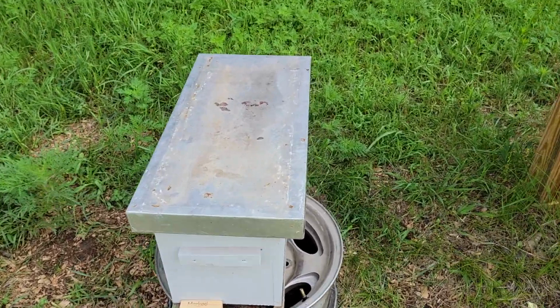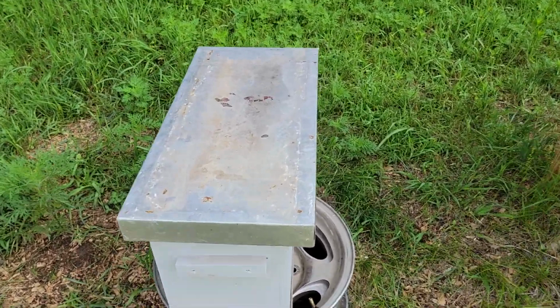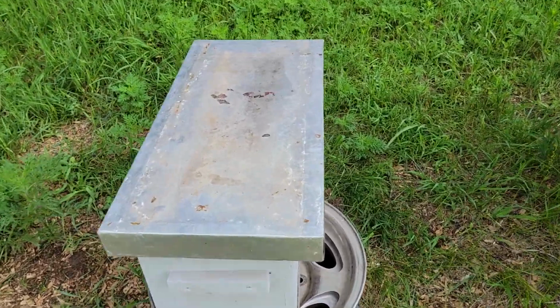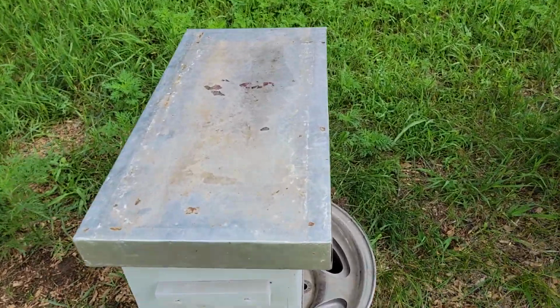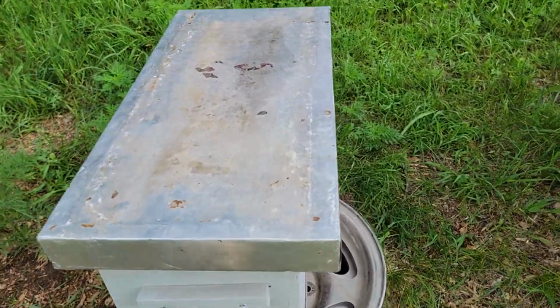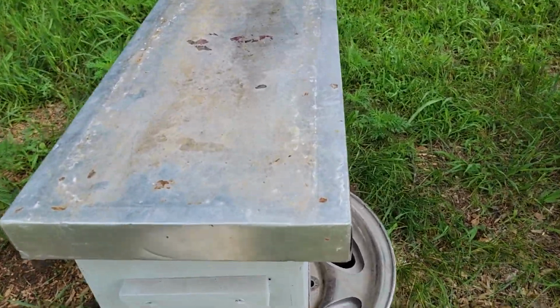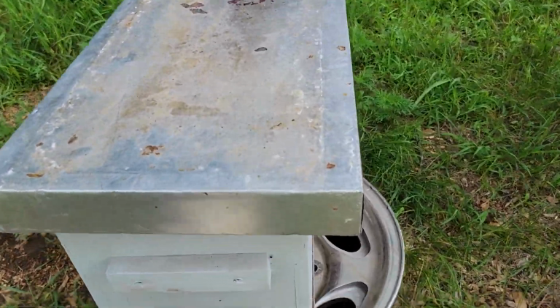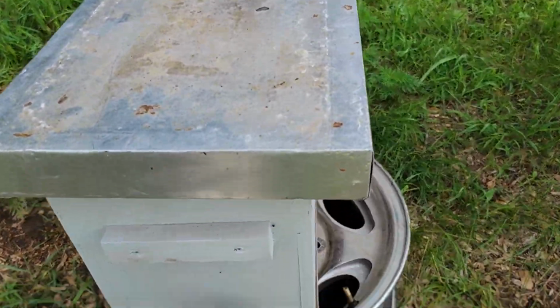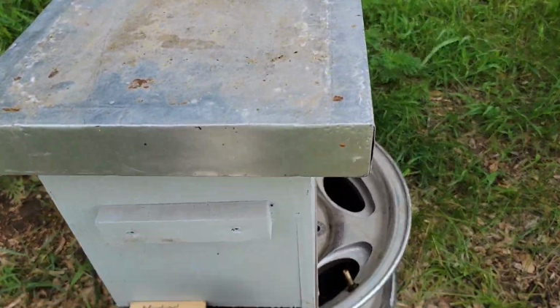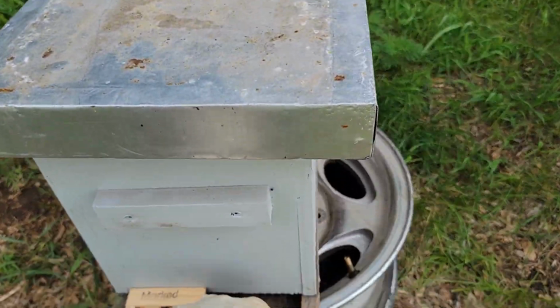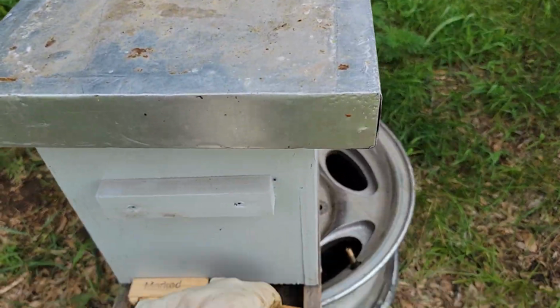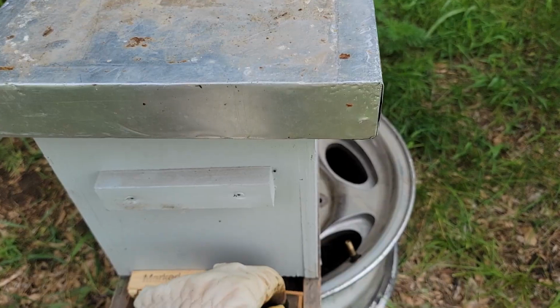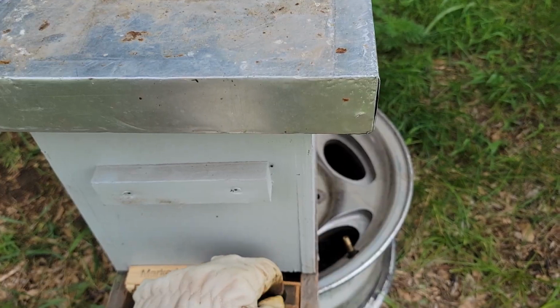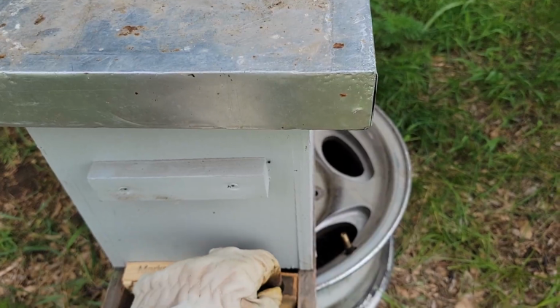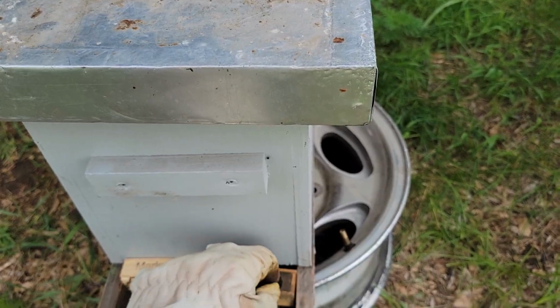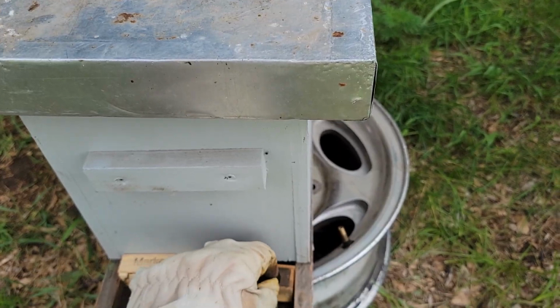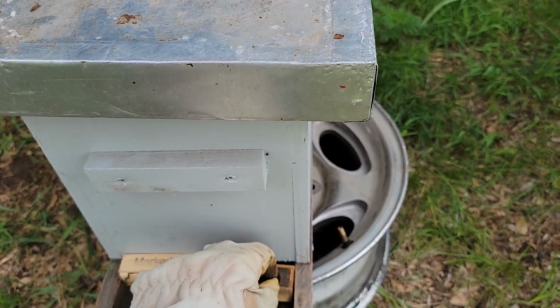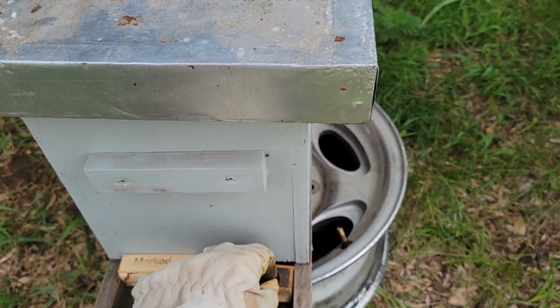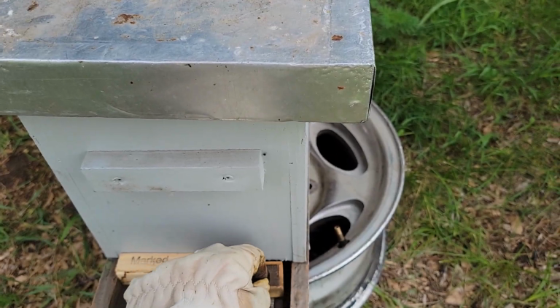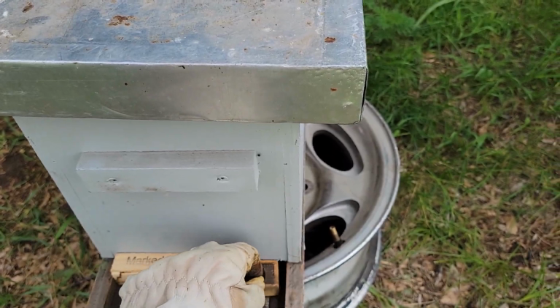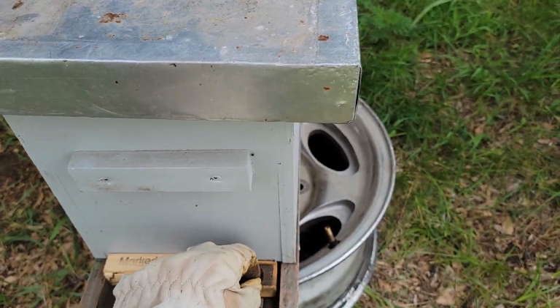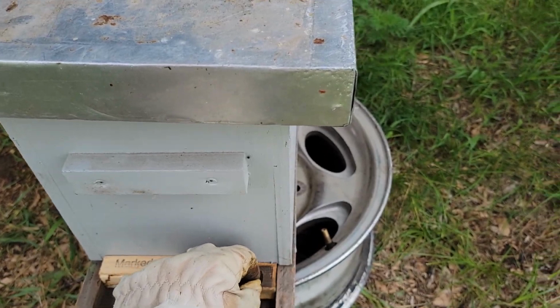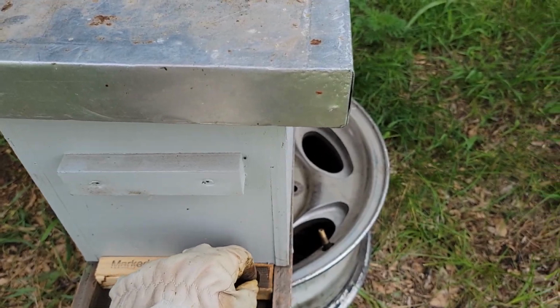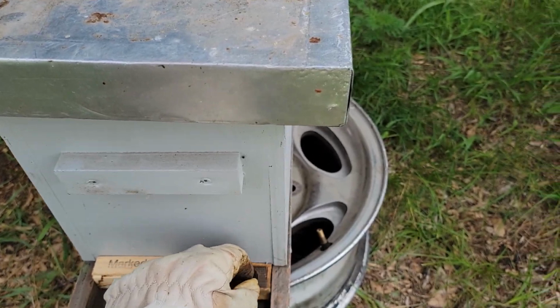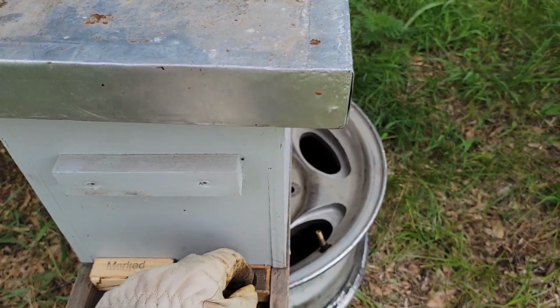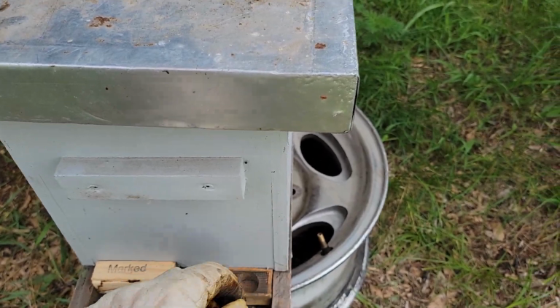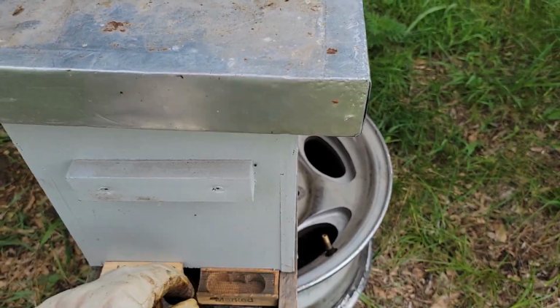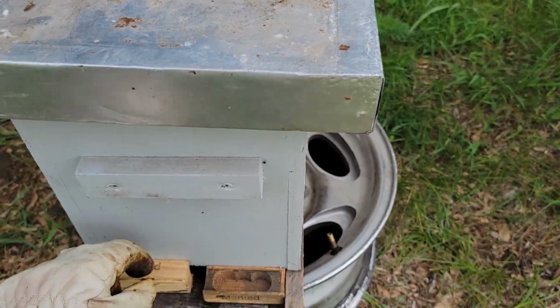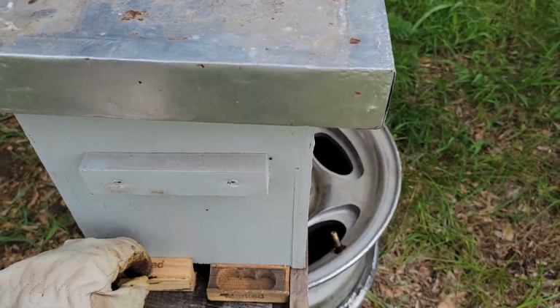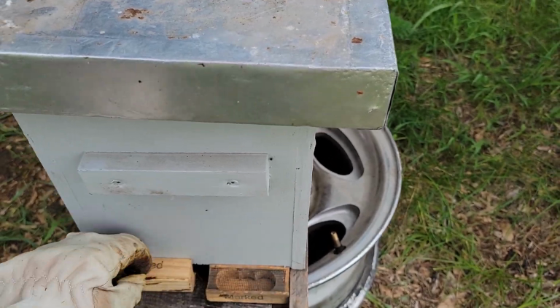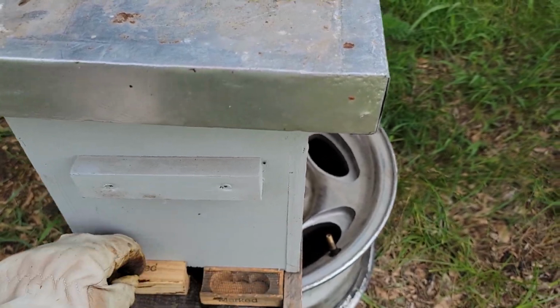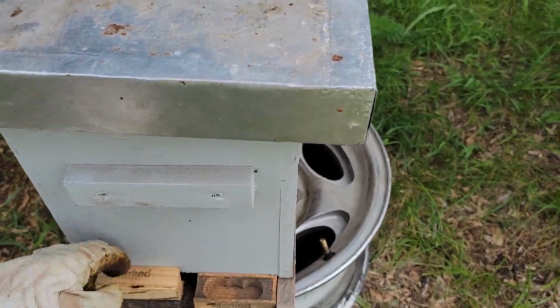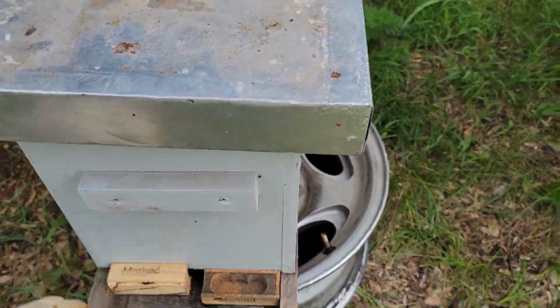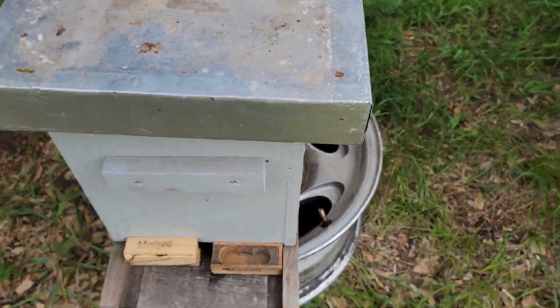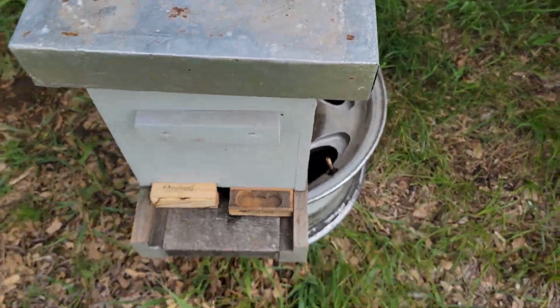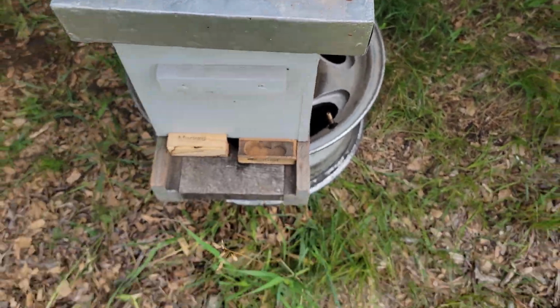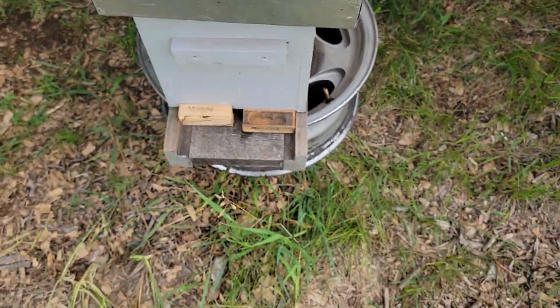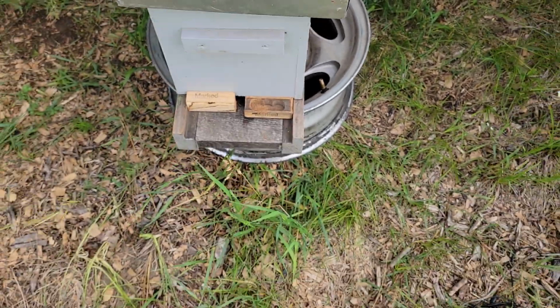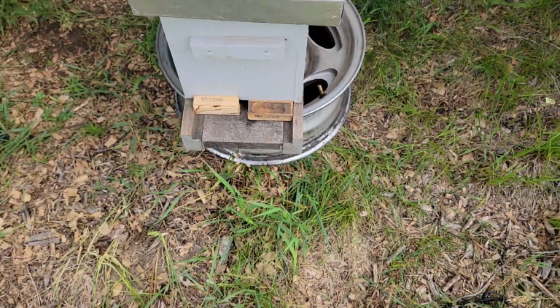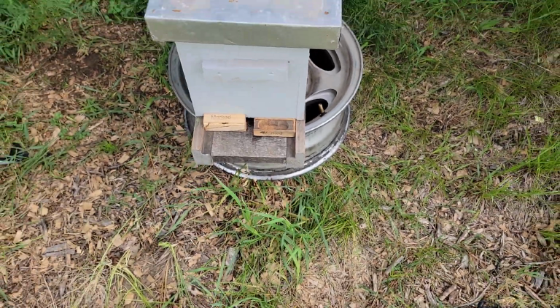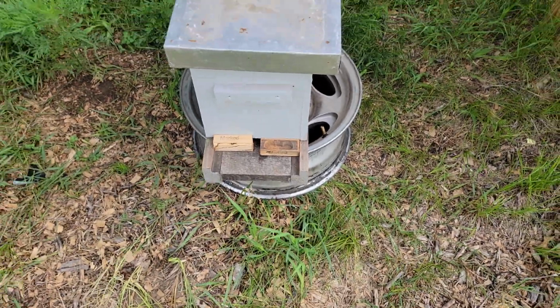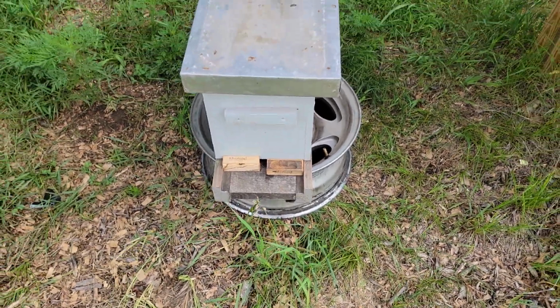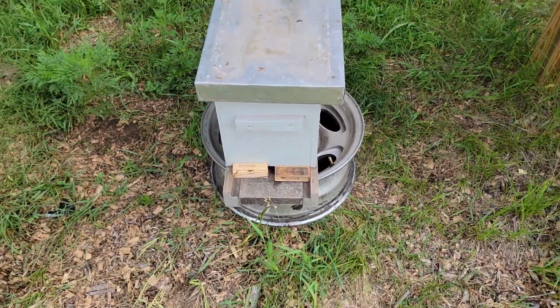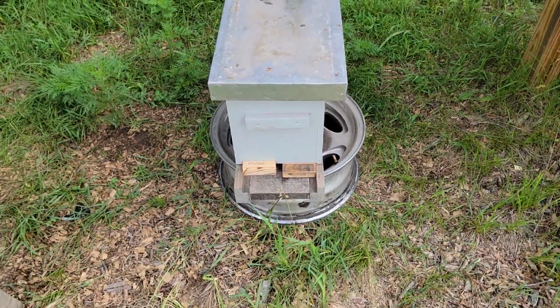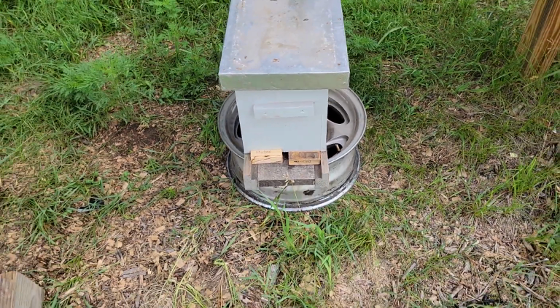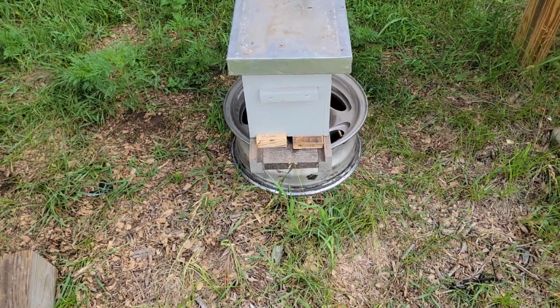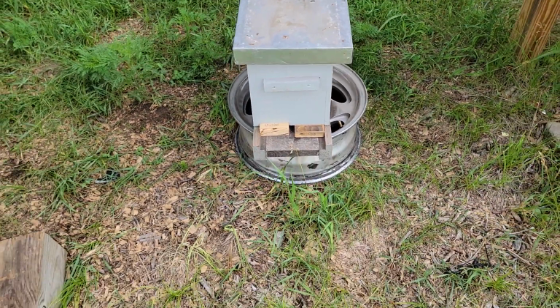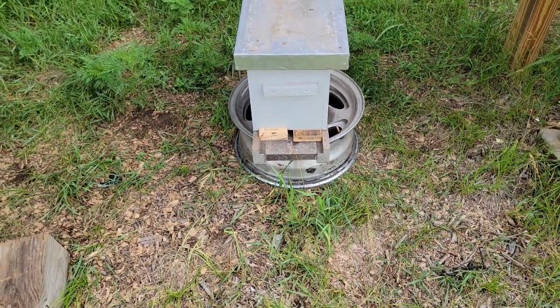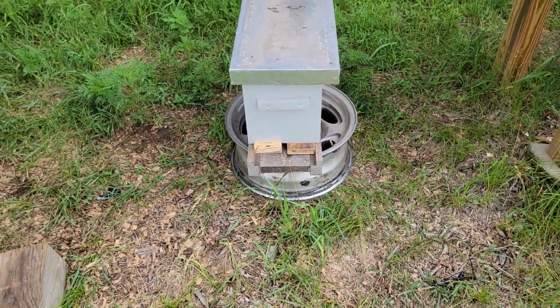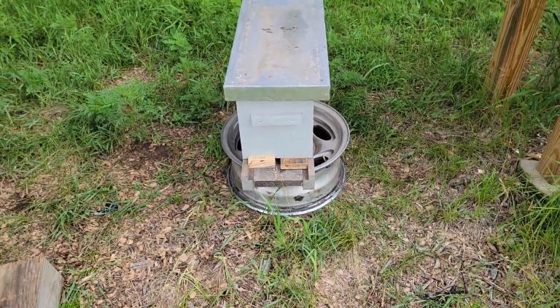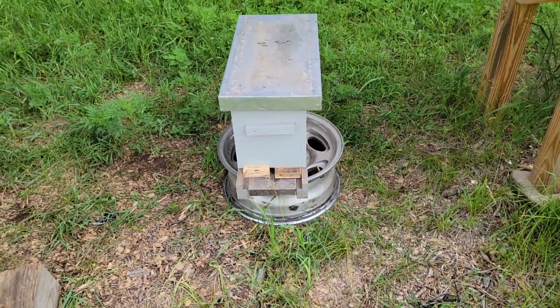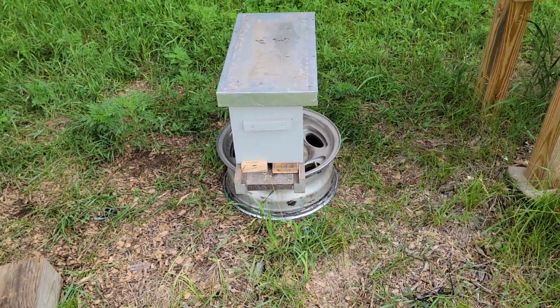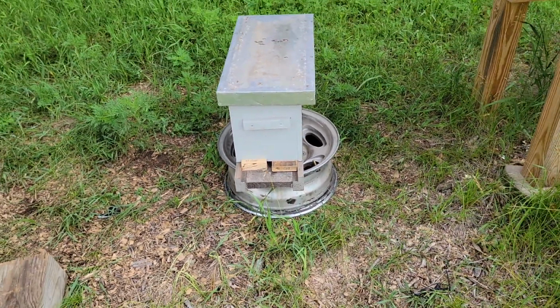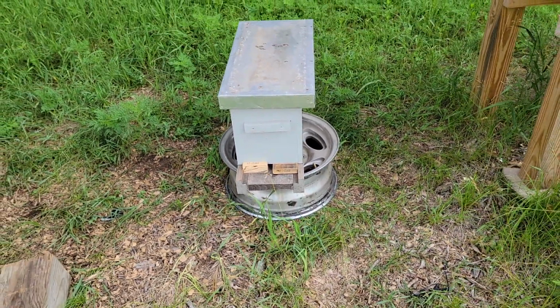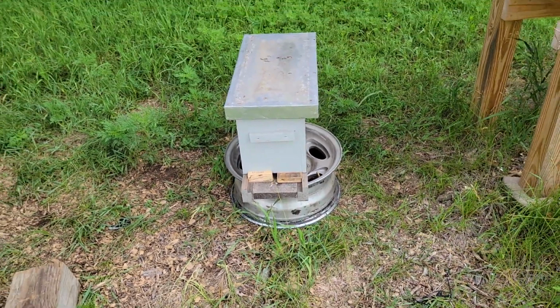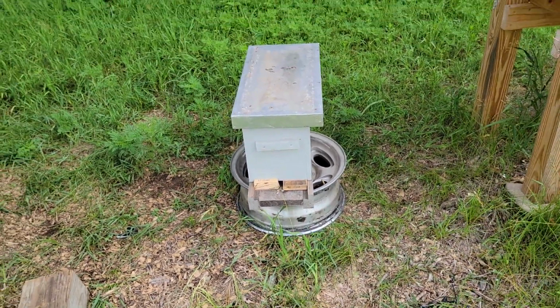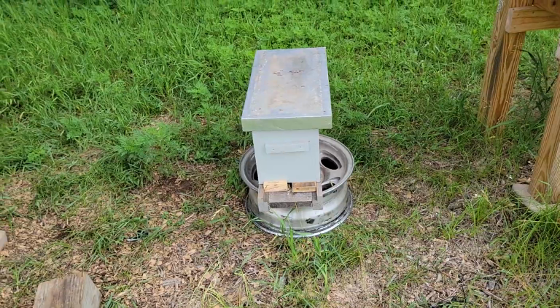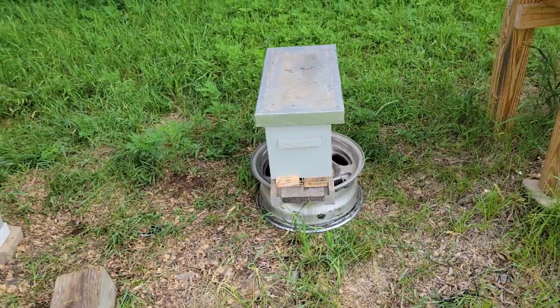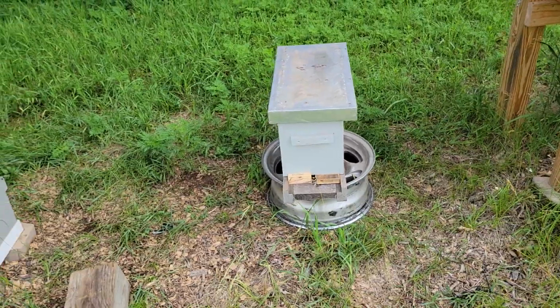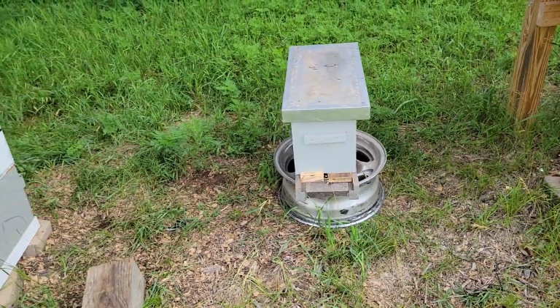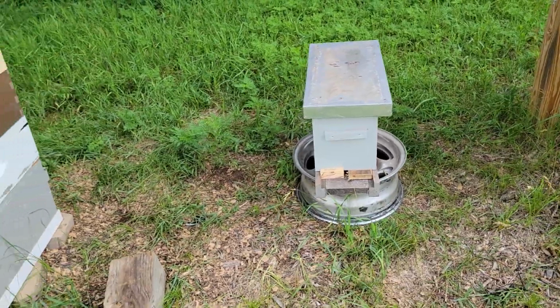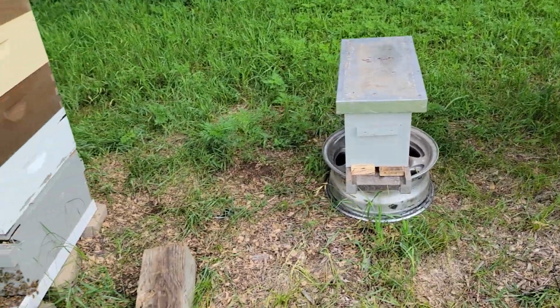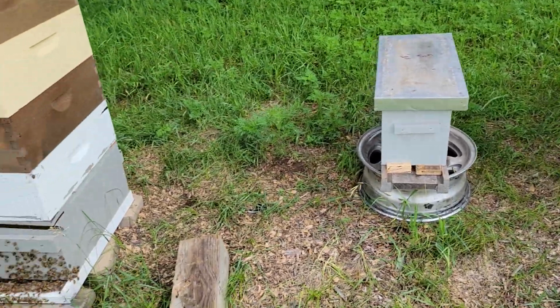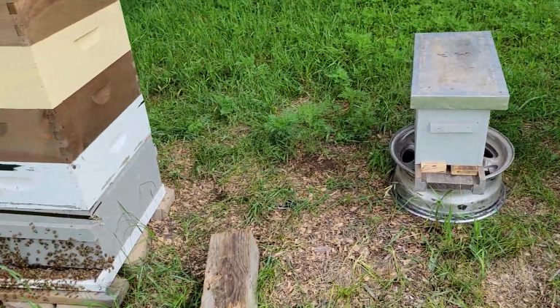We did have a little bit of robbing going on, so I was just using some old queen cages to reduce the entrance down.